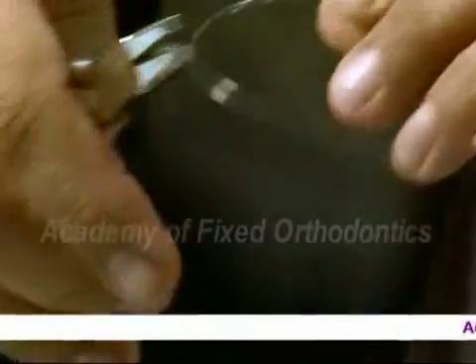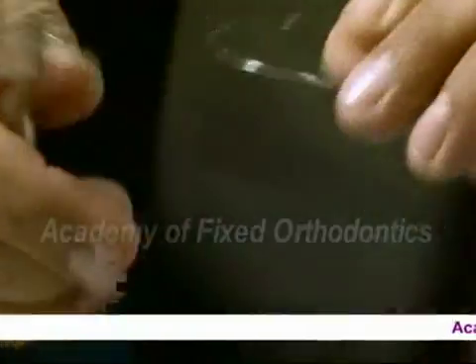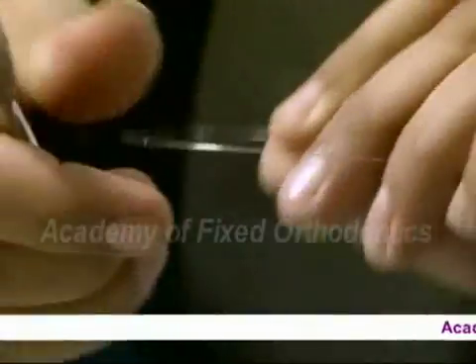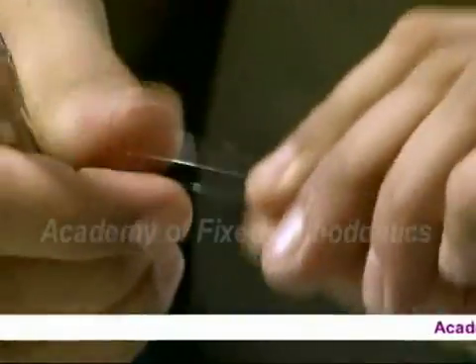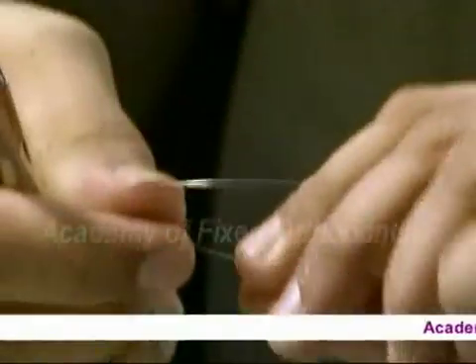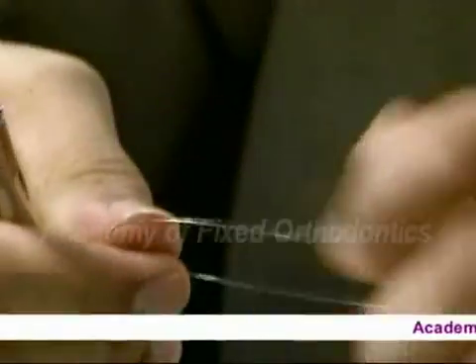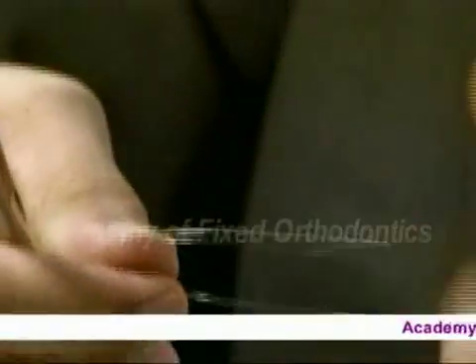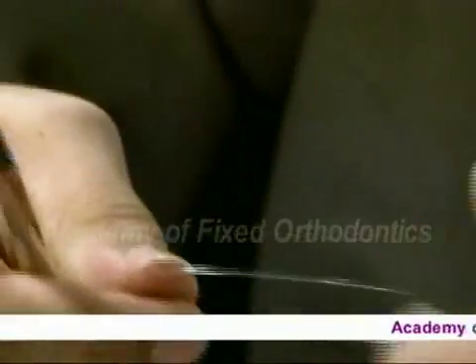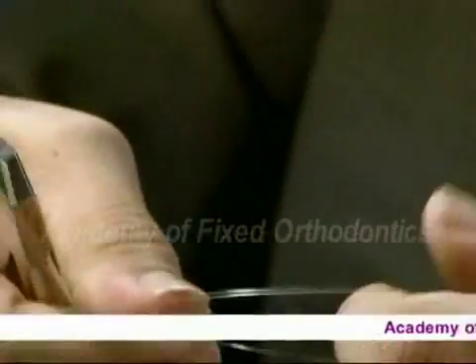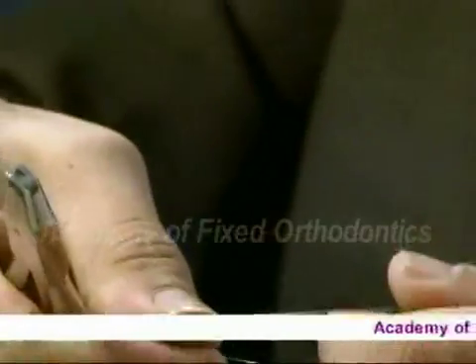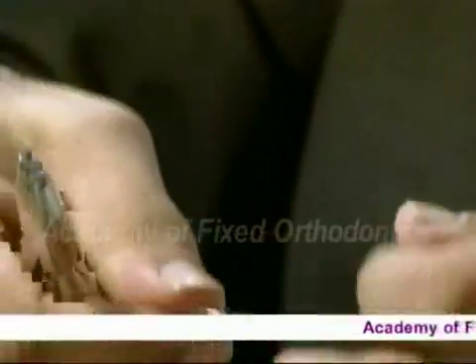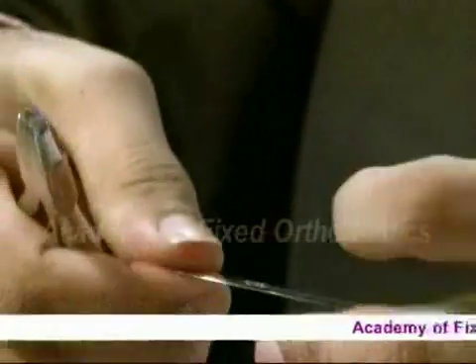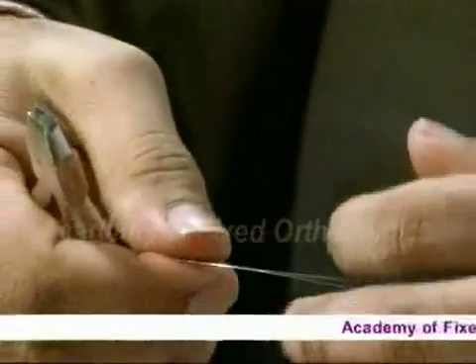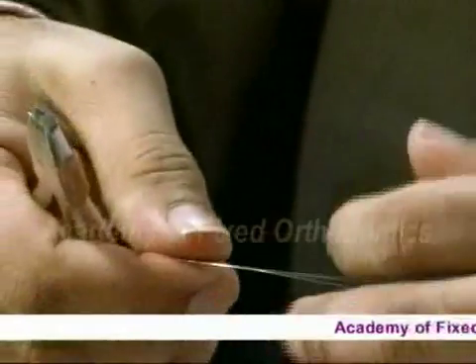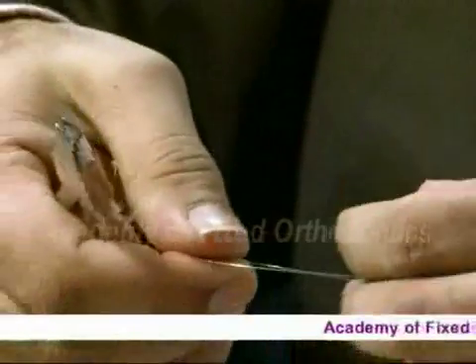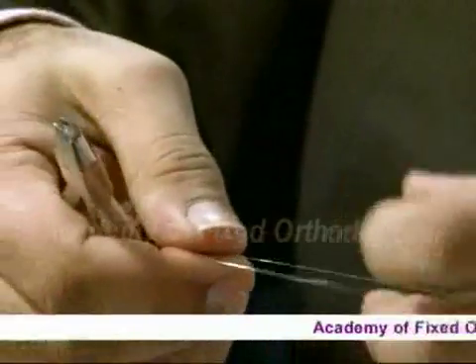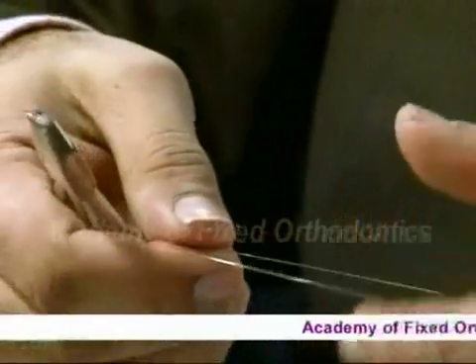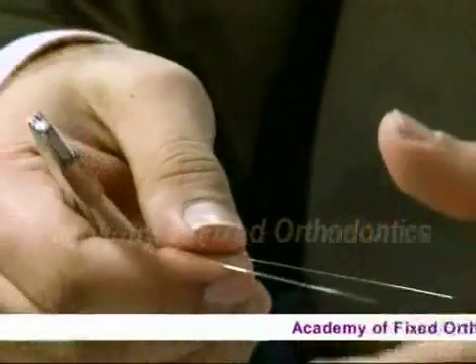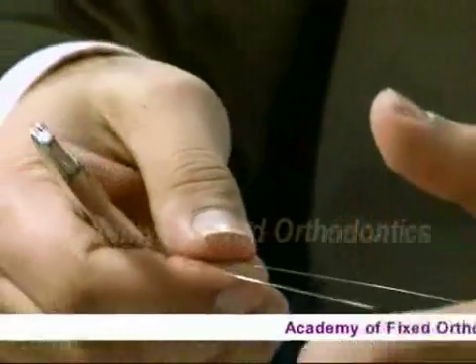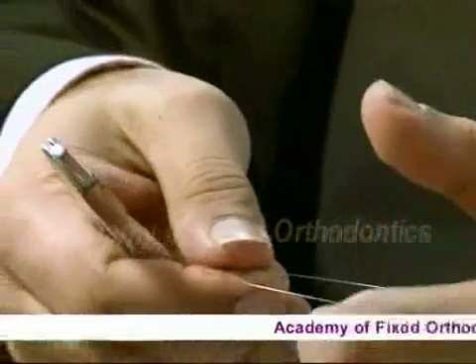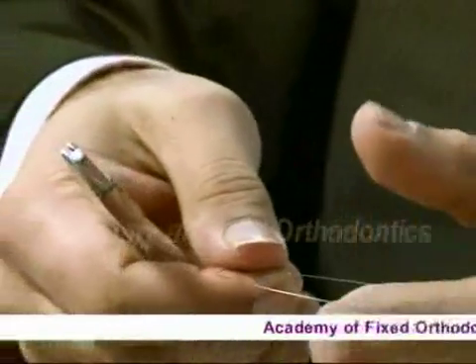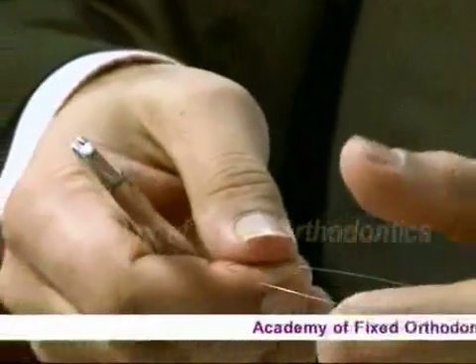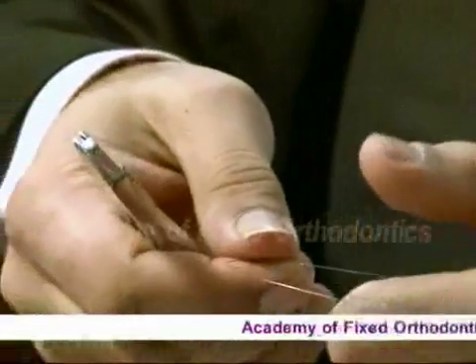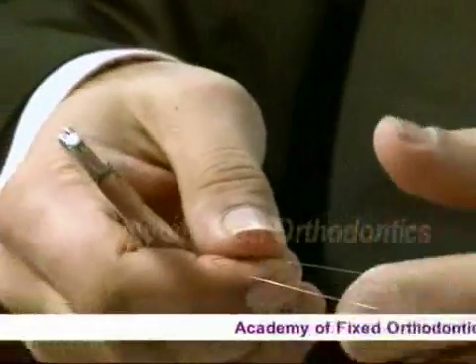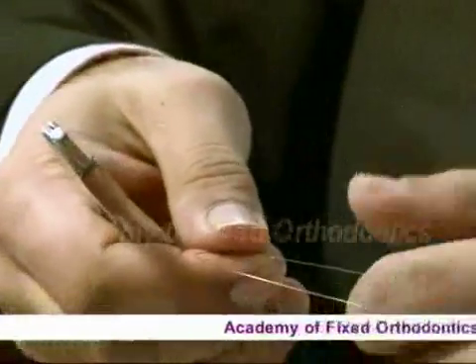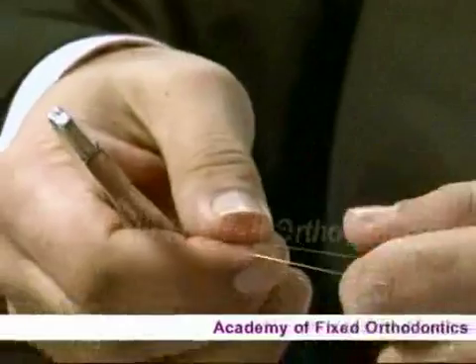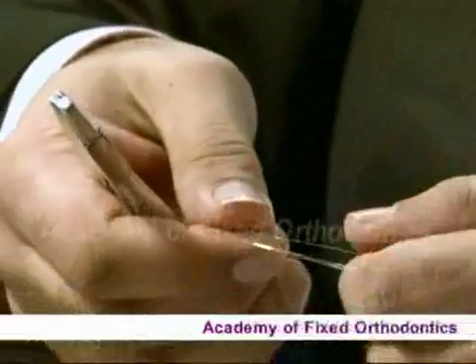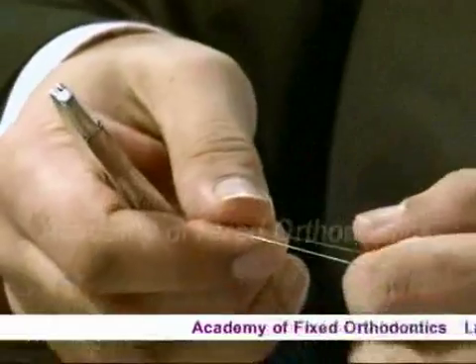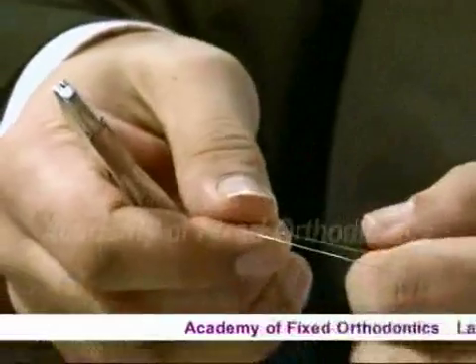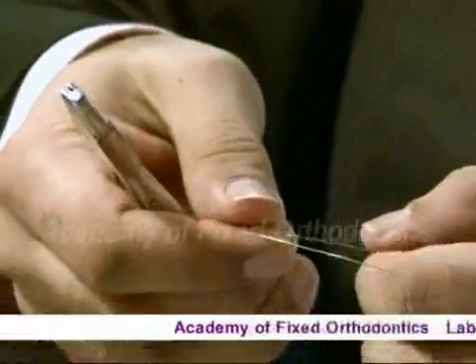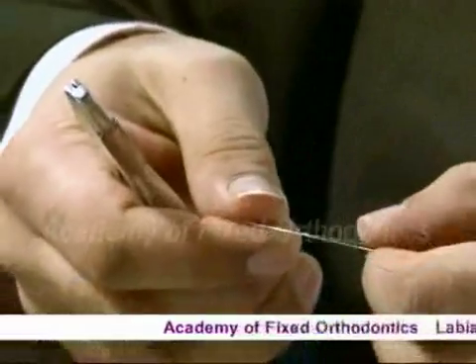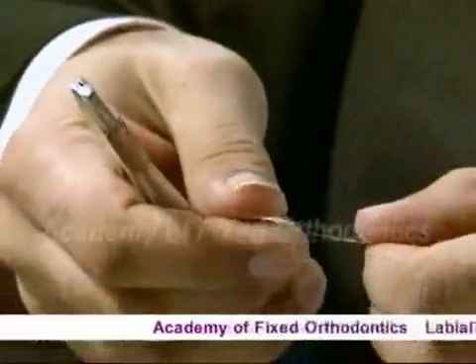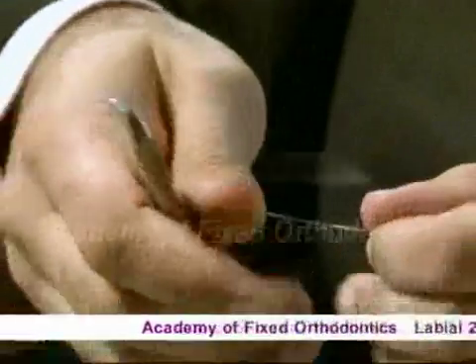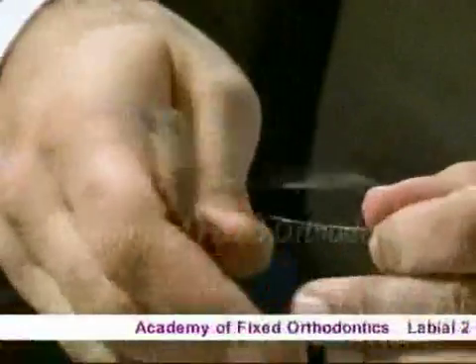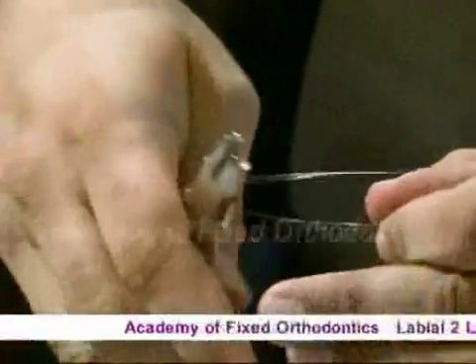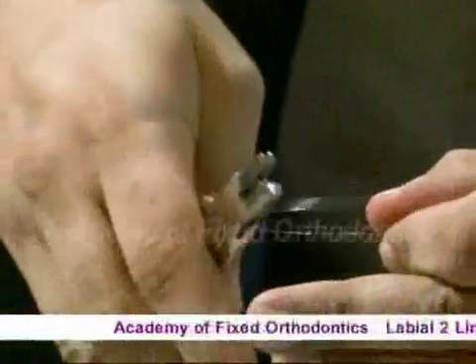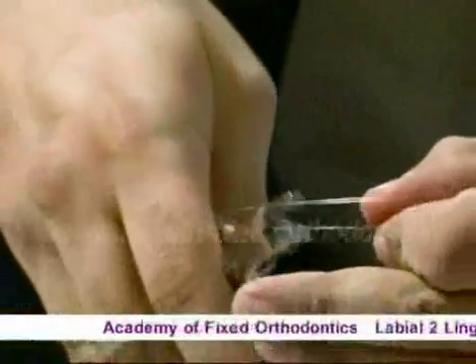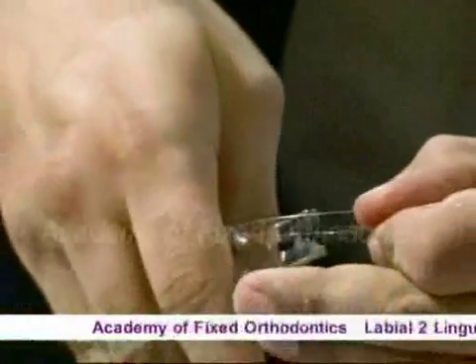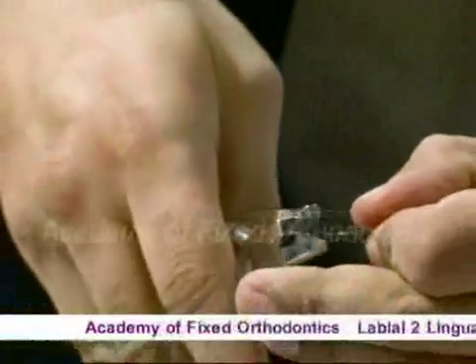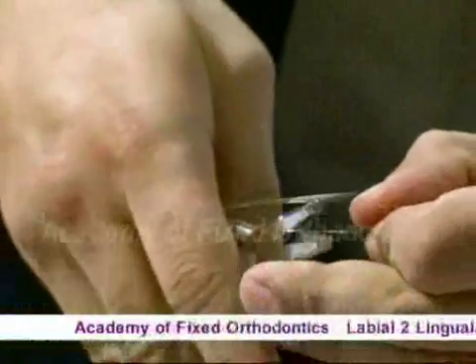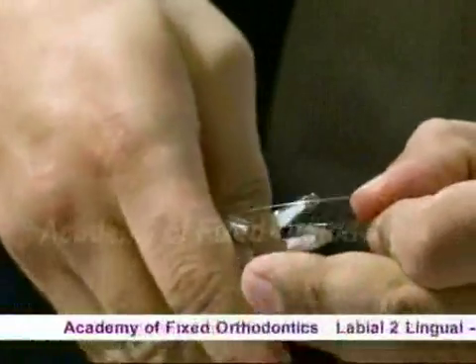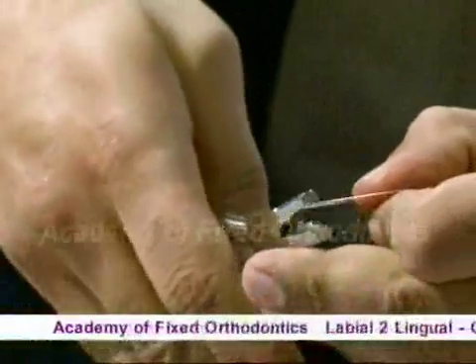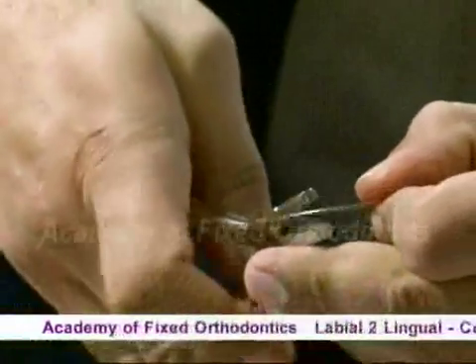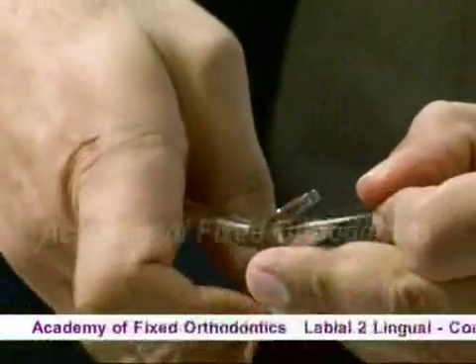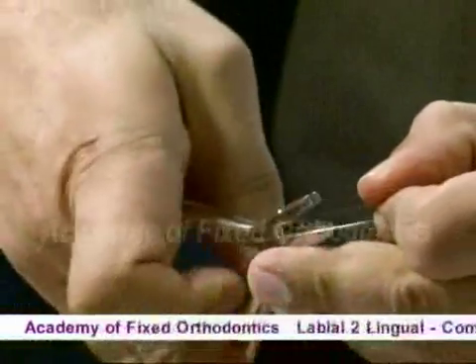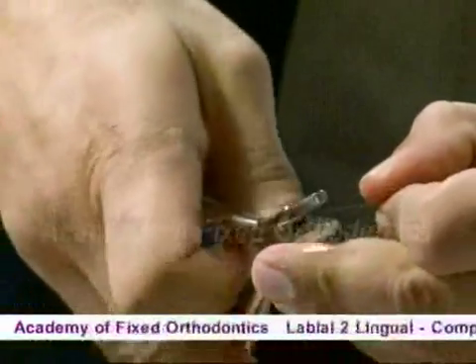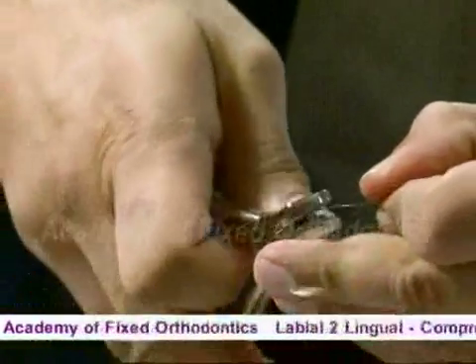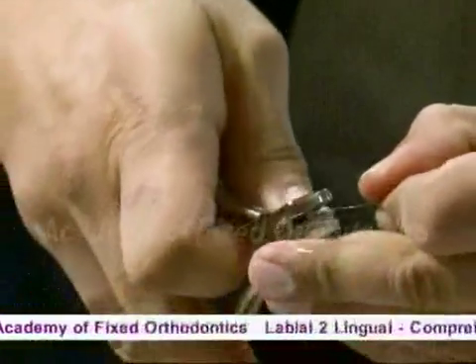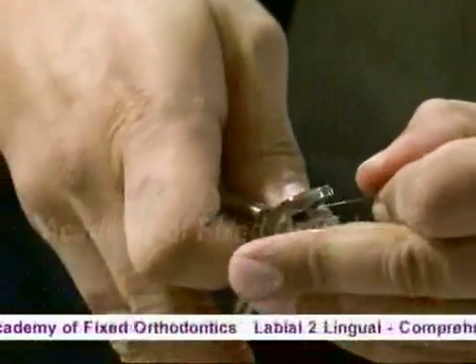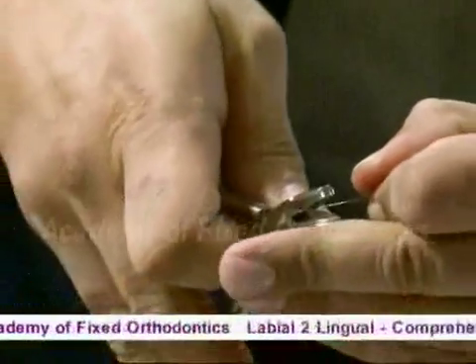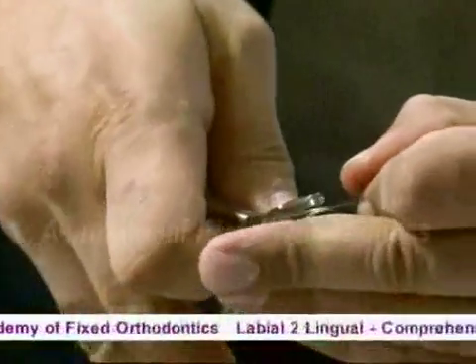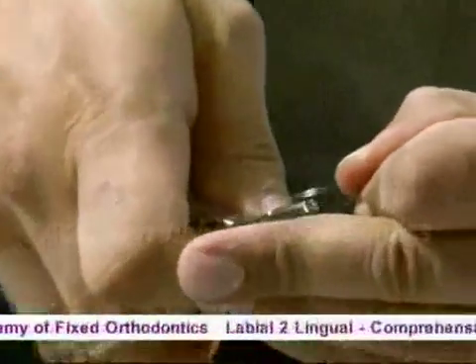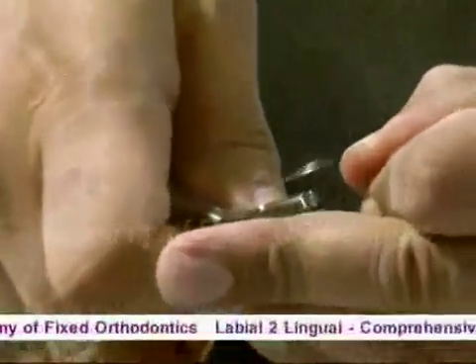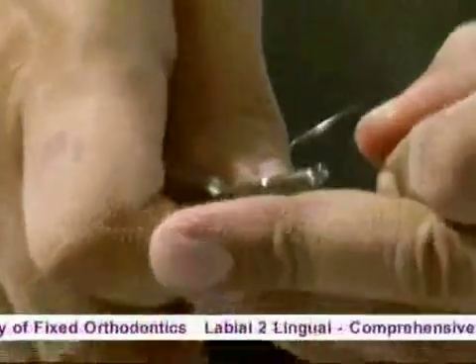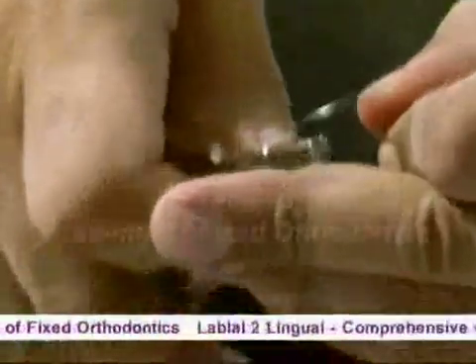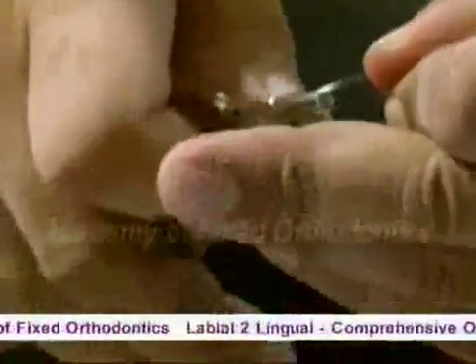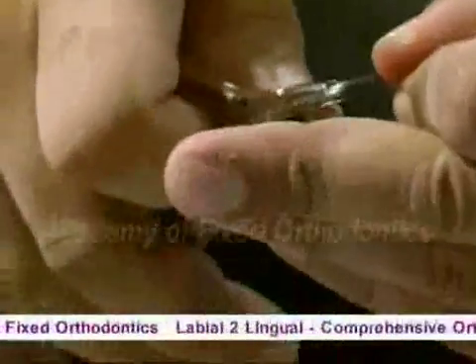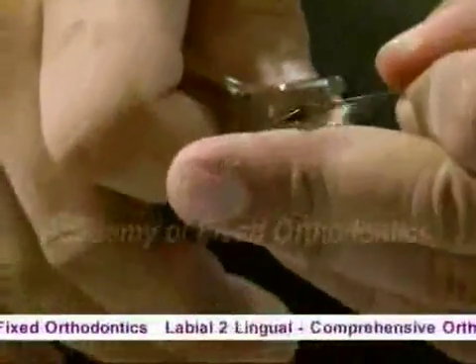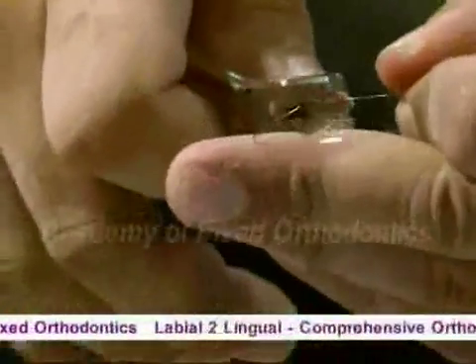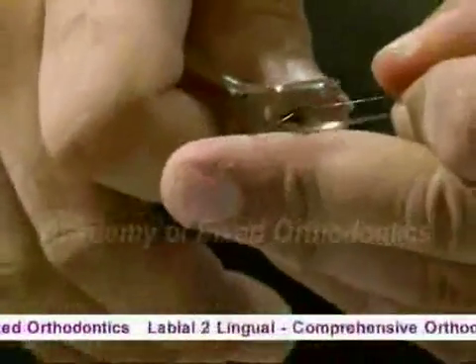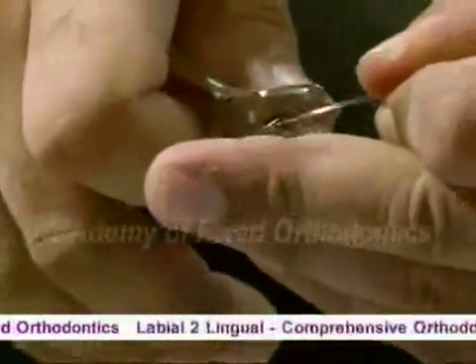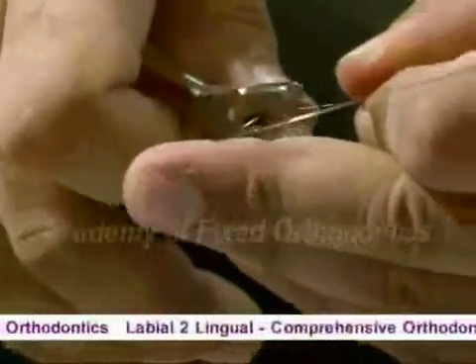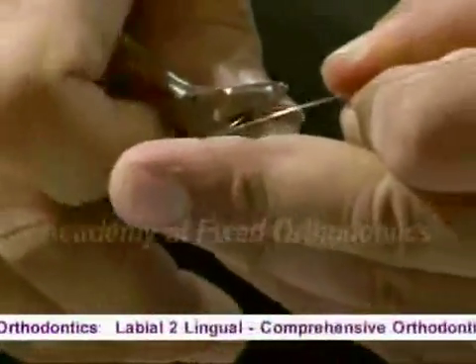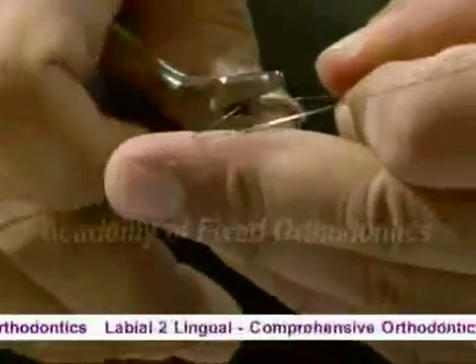This is a loop-forming ploy, stepped loop-forming ploy. This is nitide.